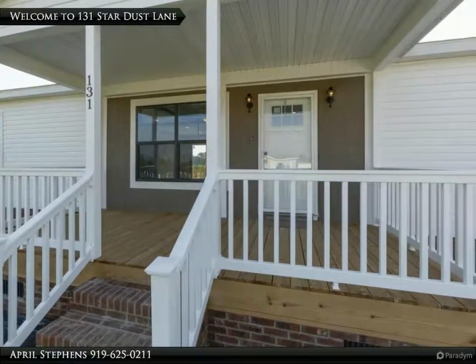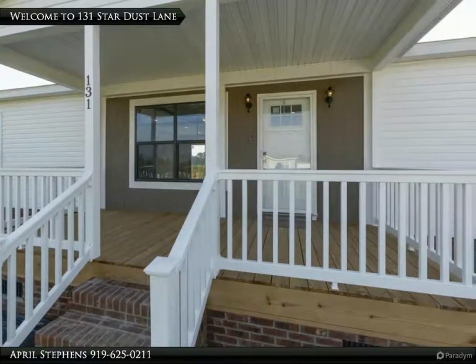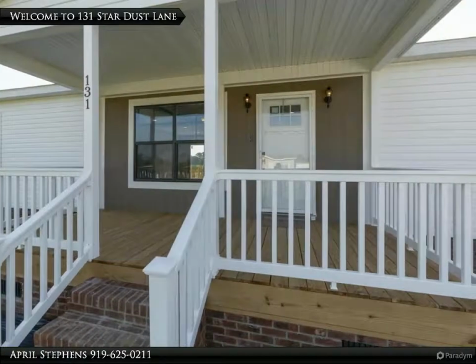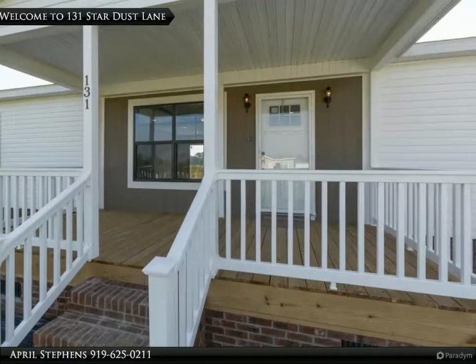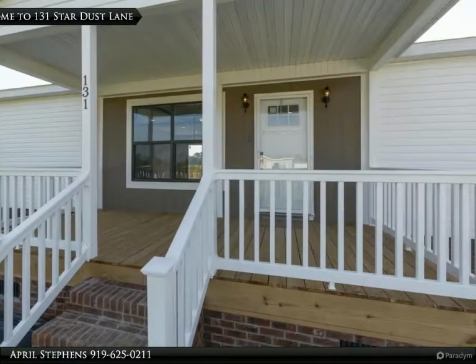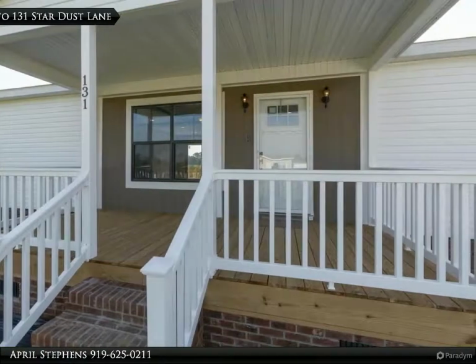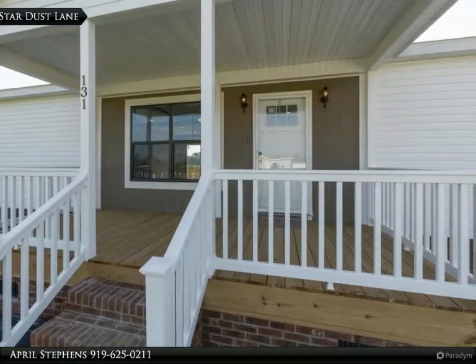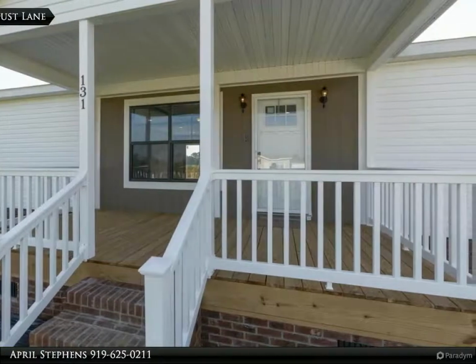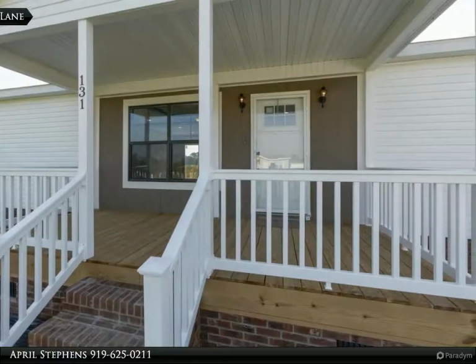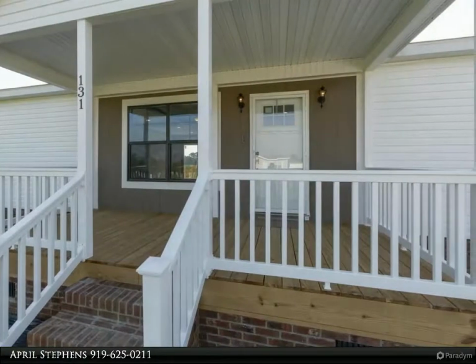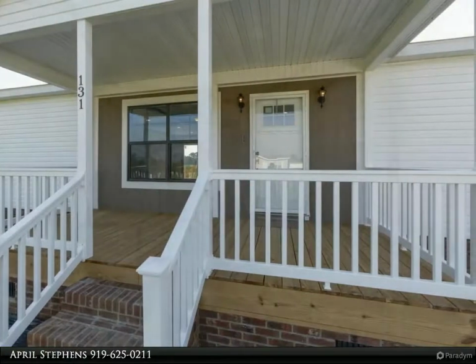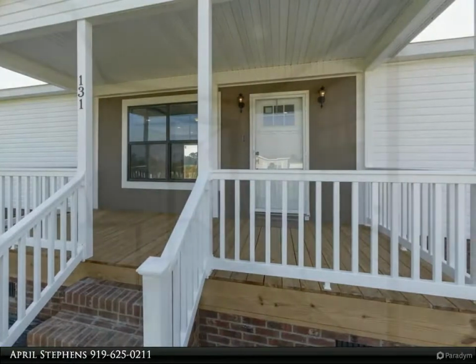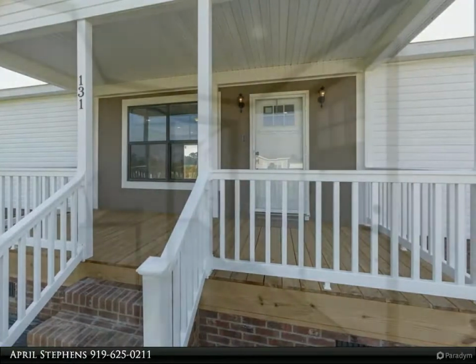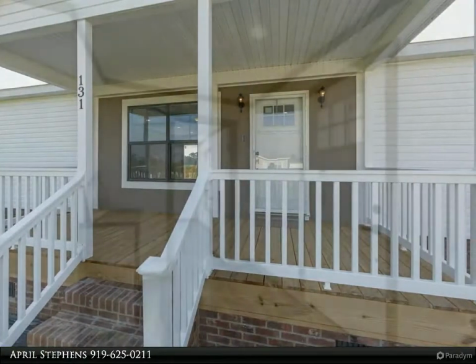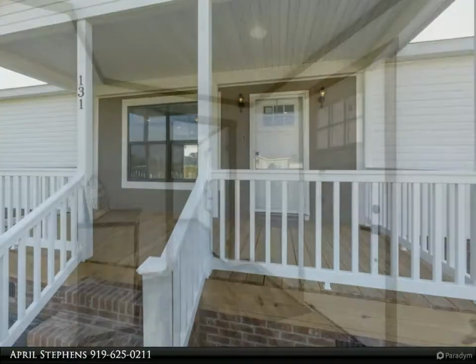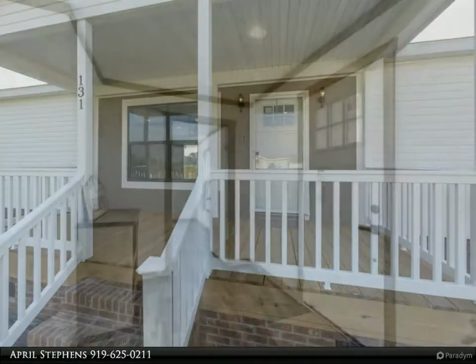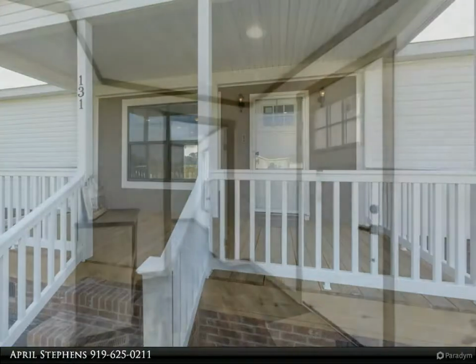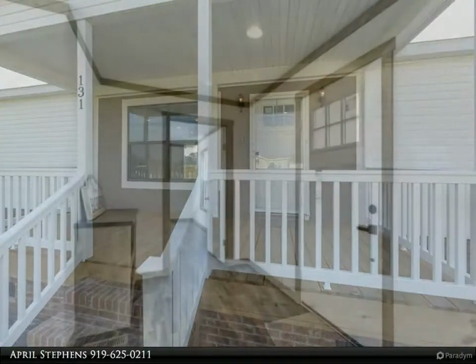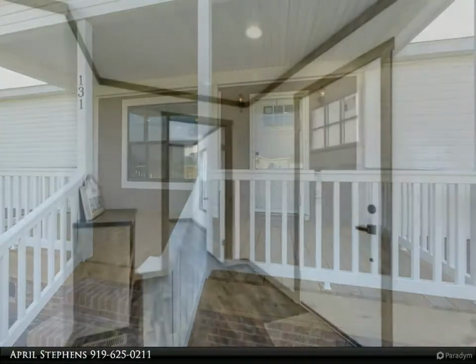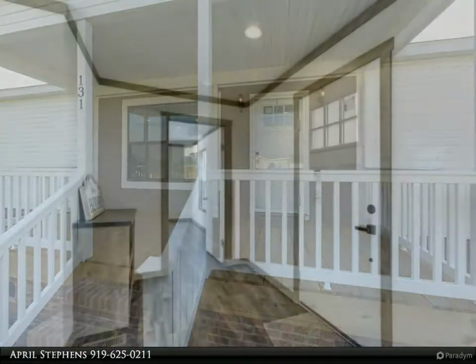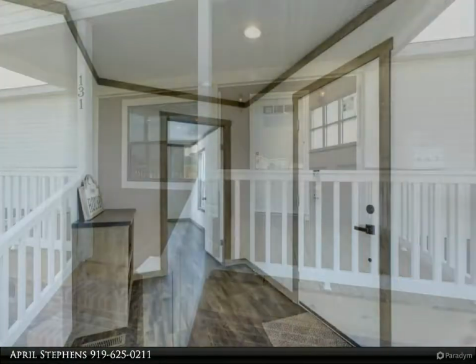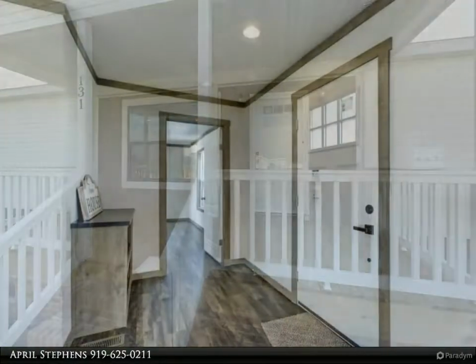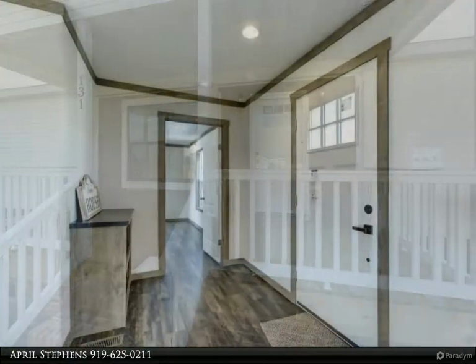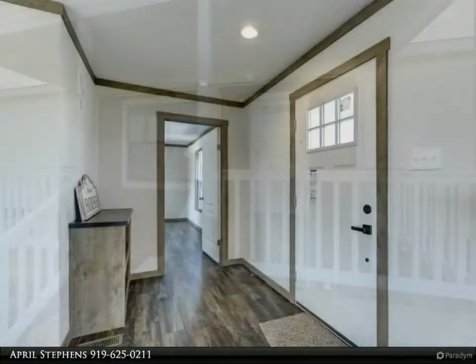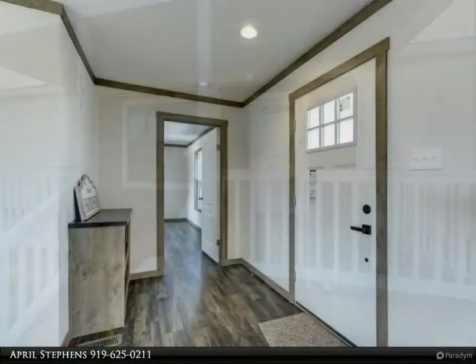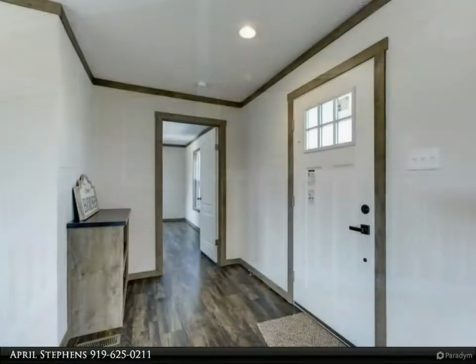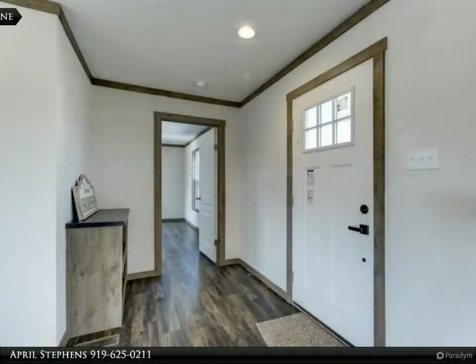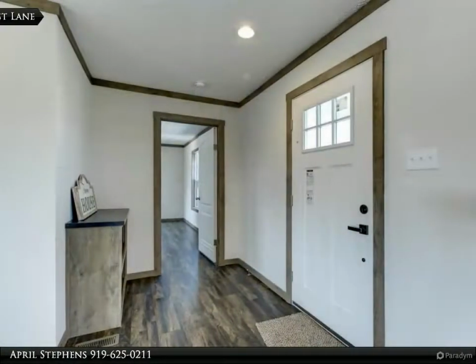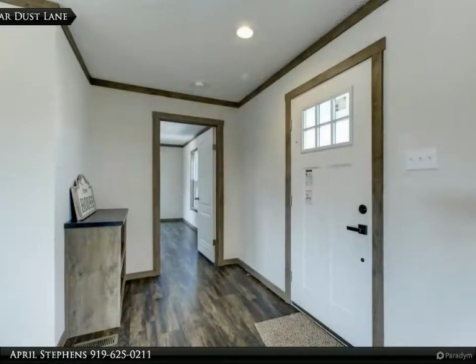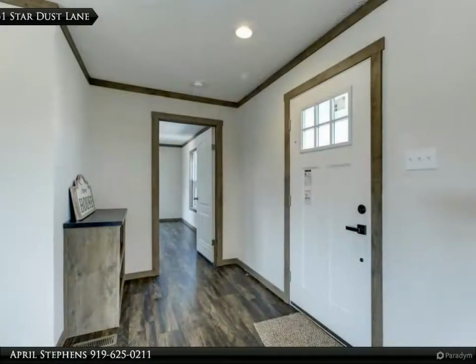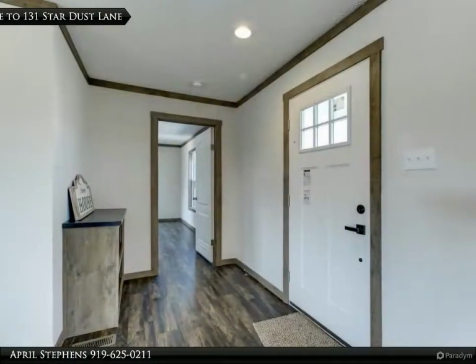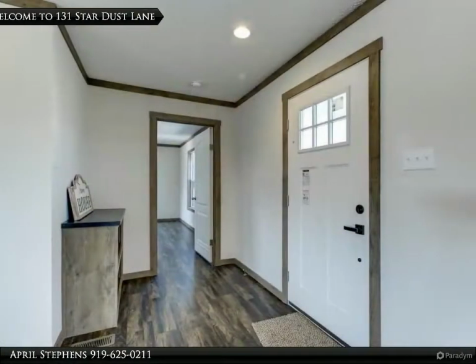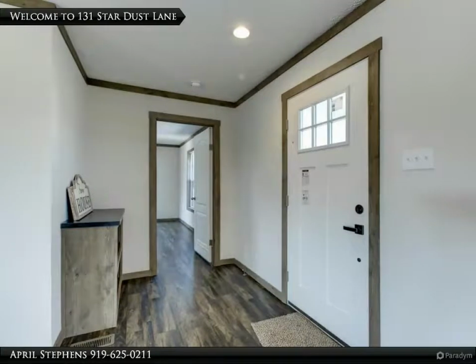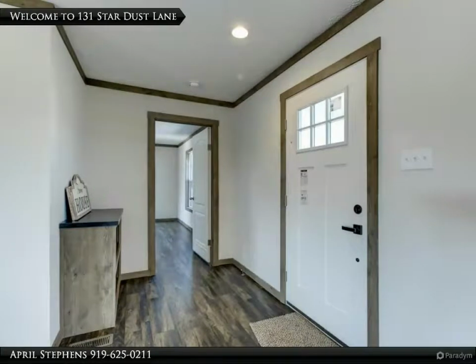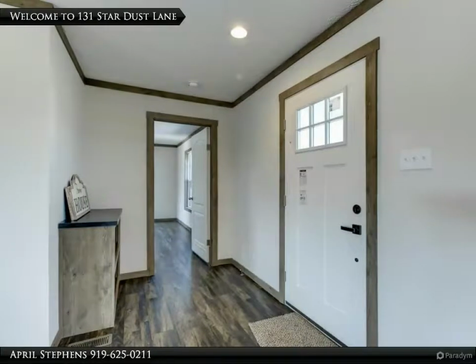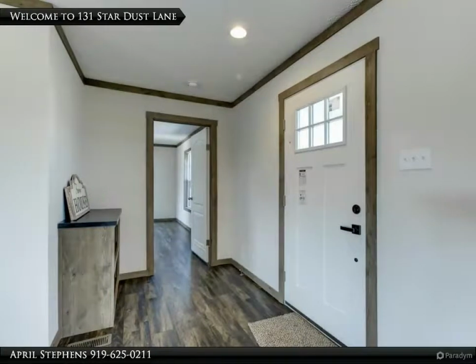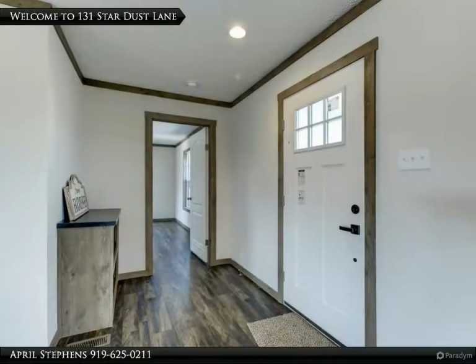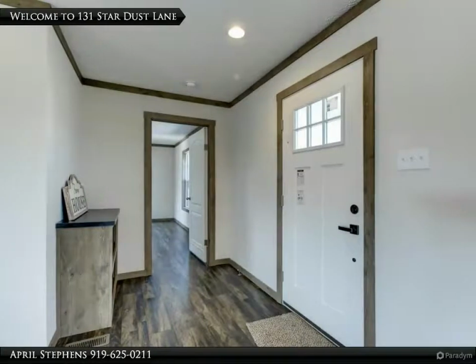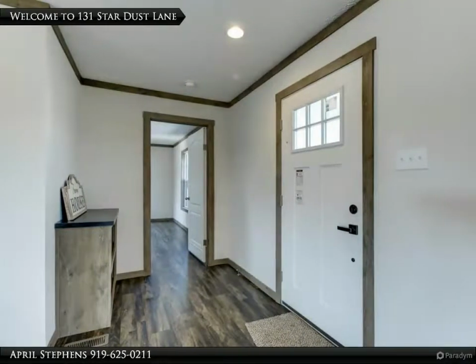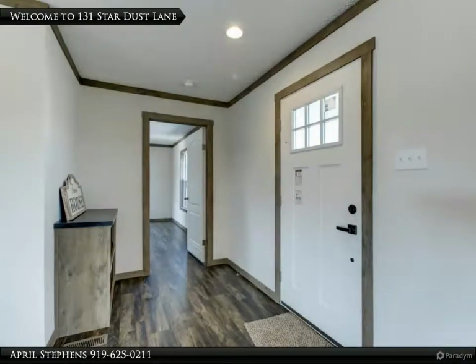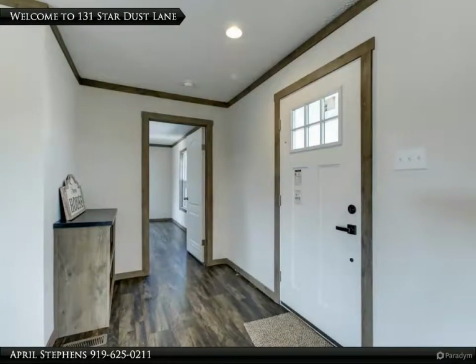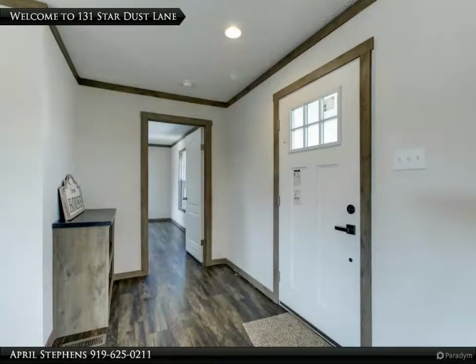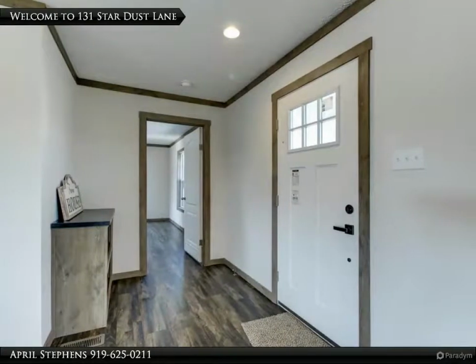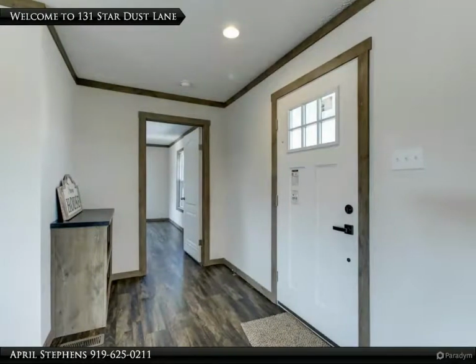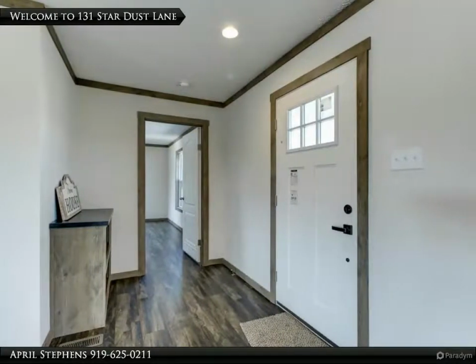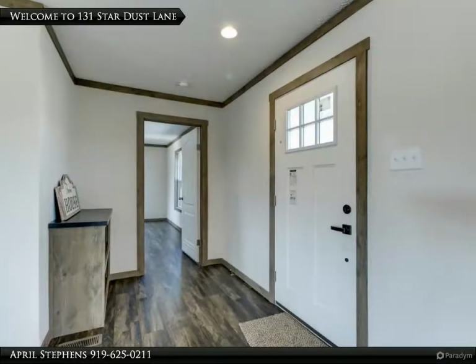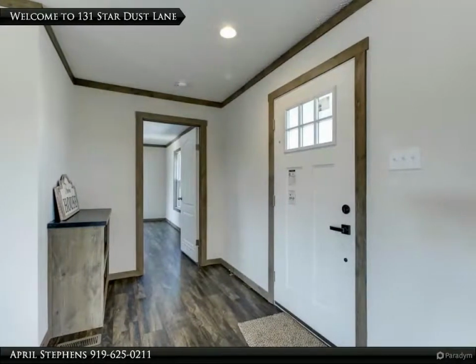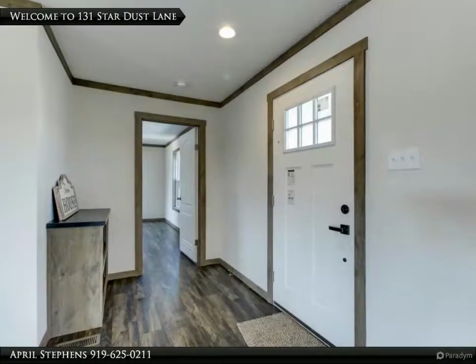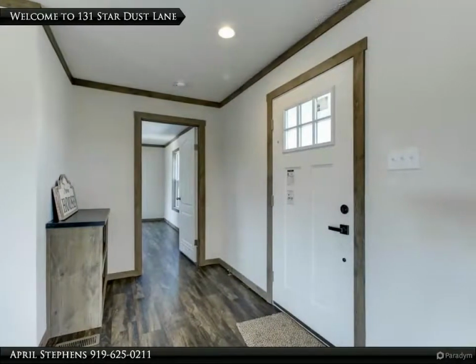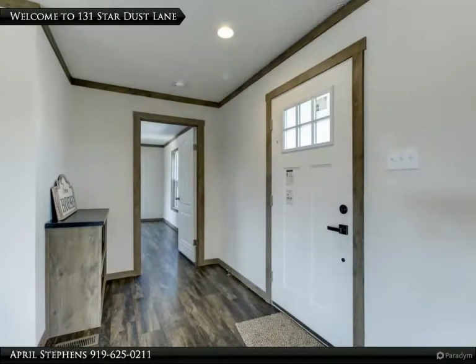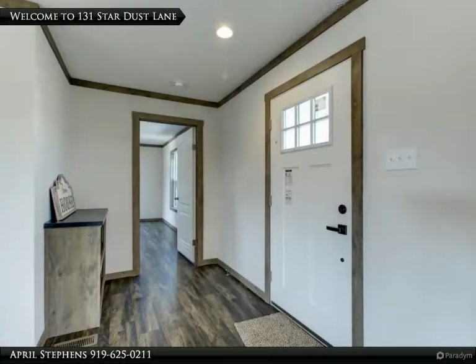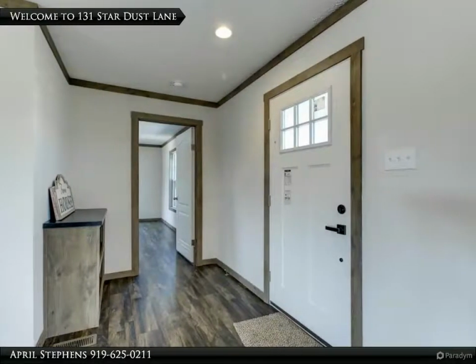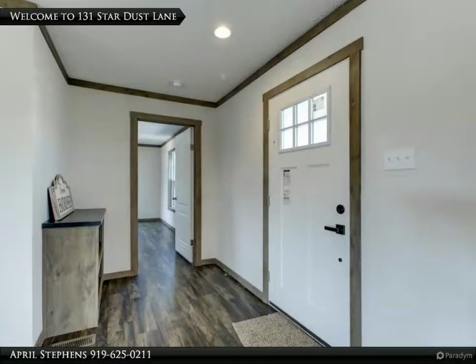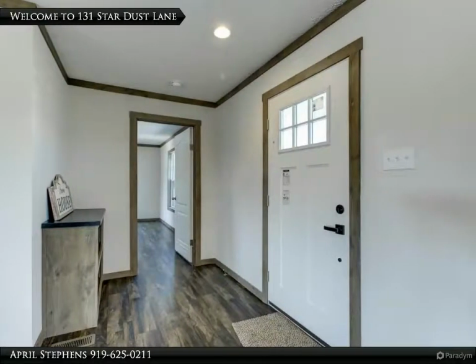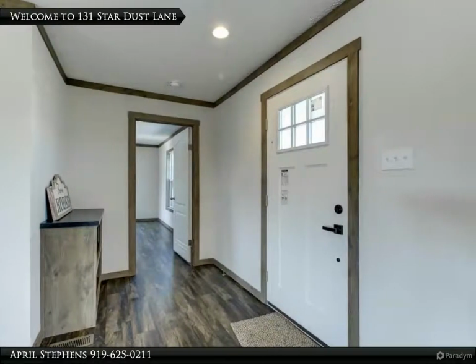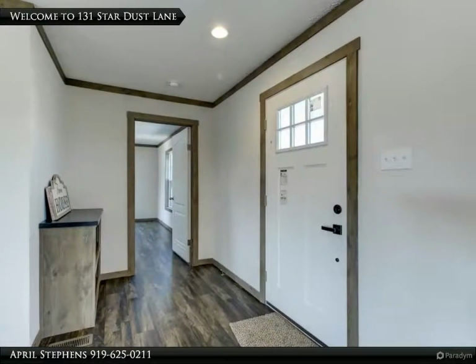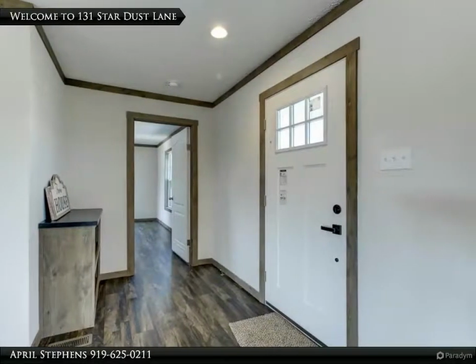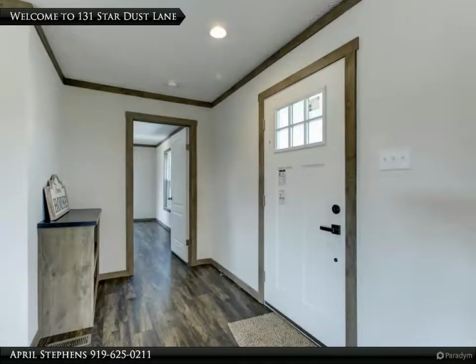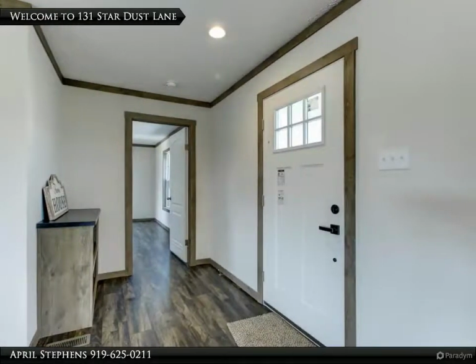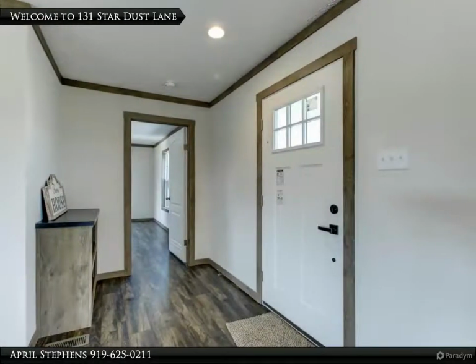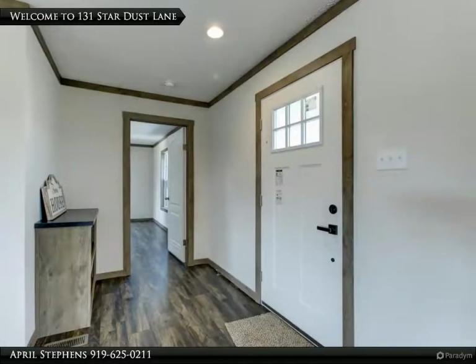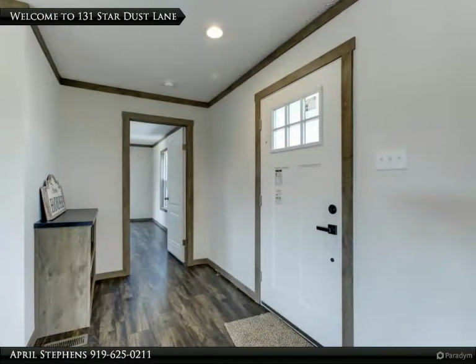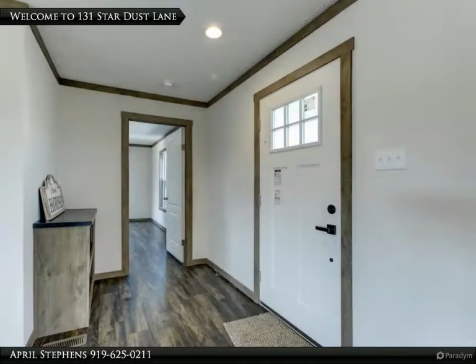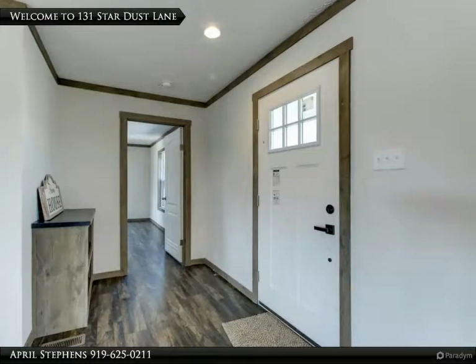Tall shower and double vanity. Massive separate laundry room with built-in cabinets. Covered front porch, concrete driveway, and deck.